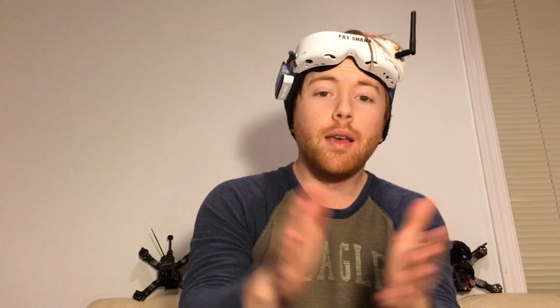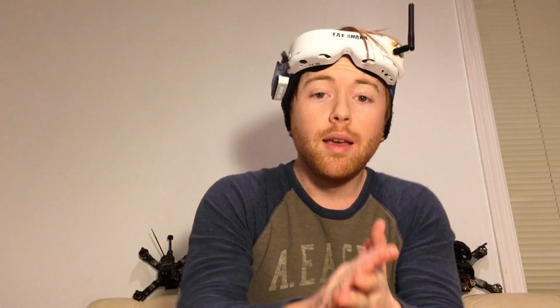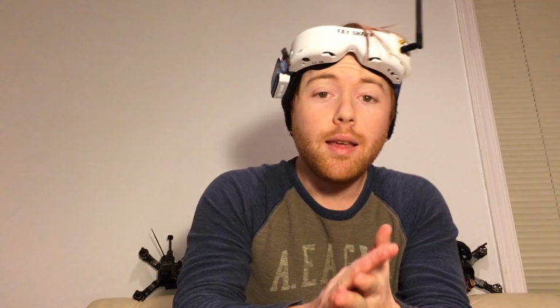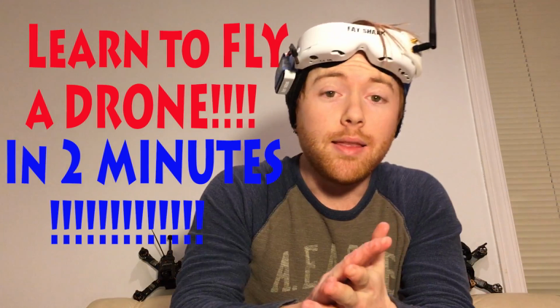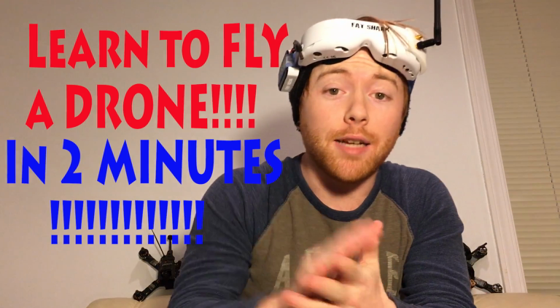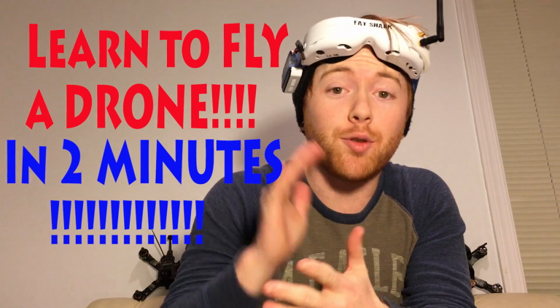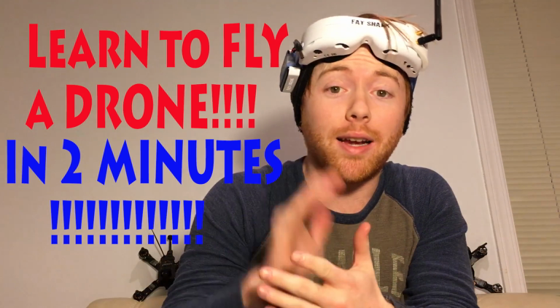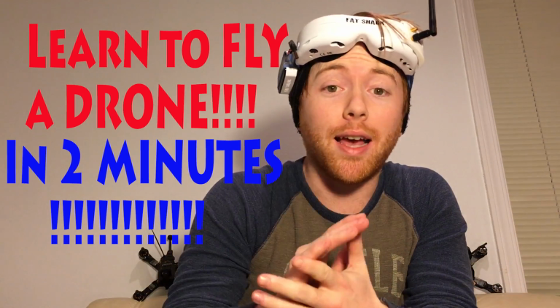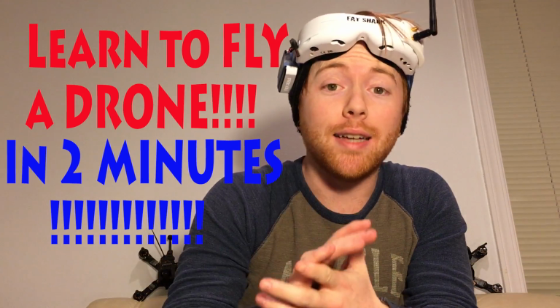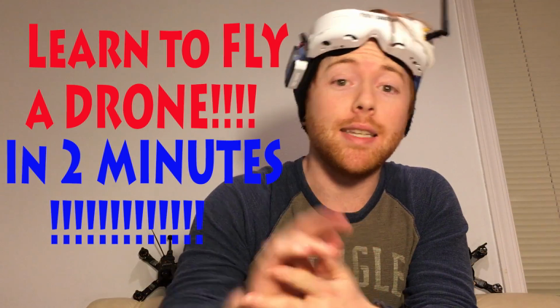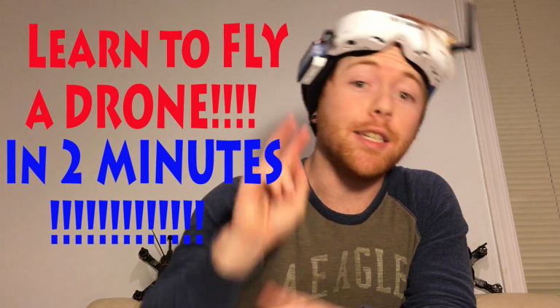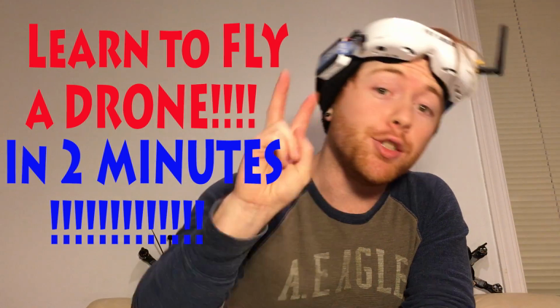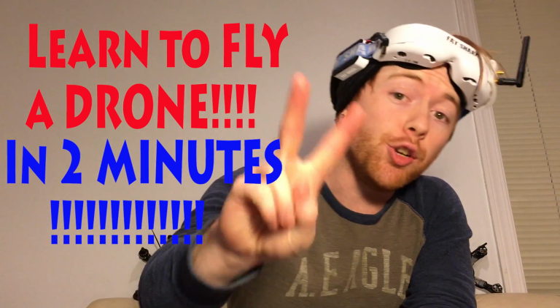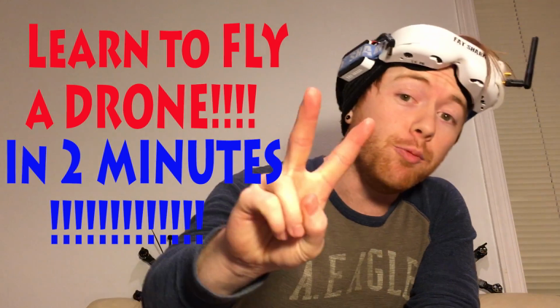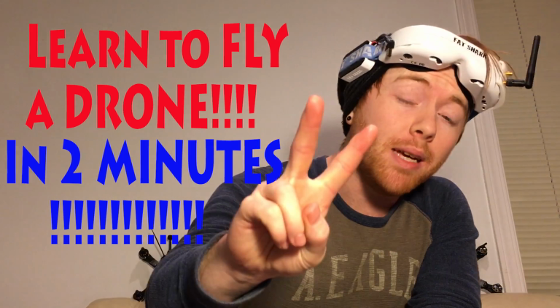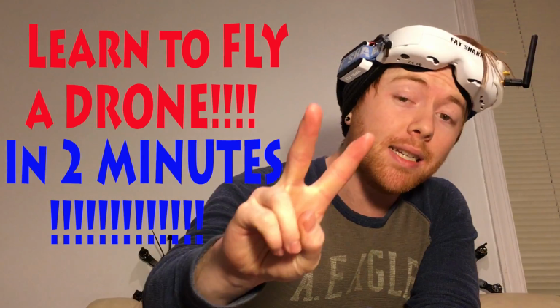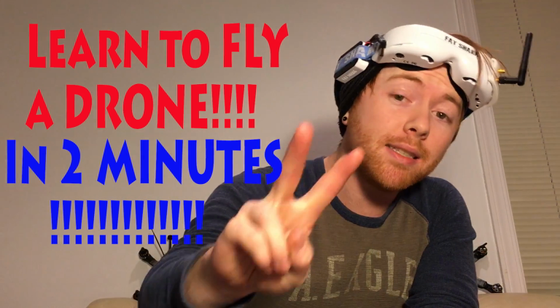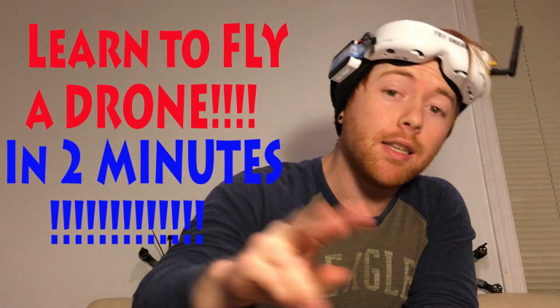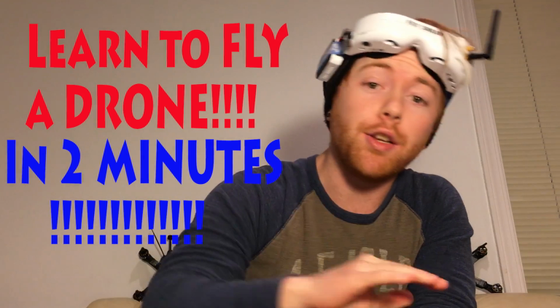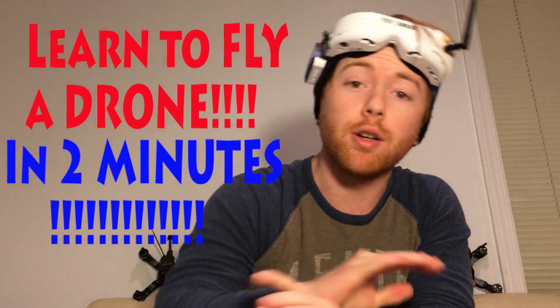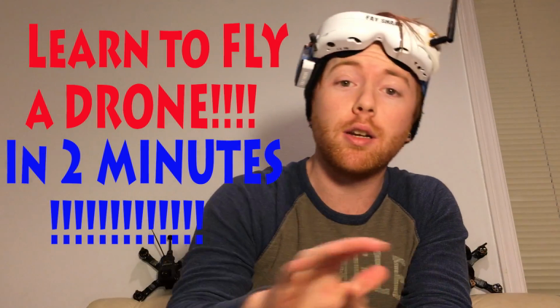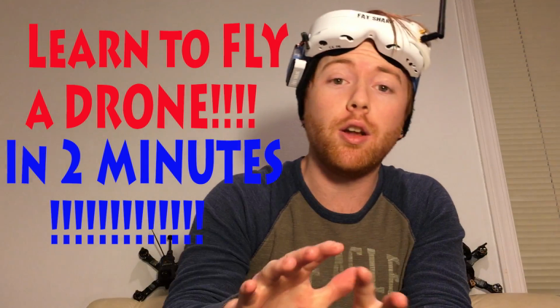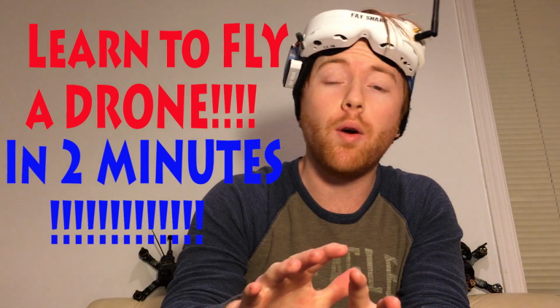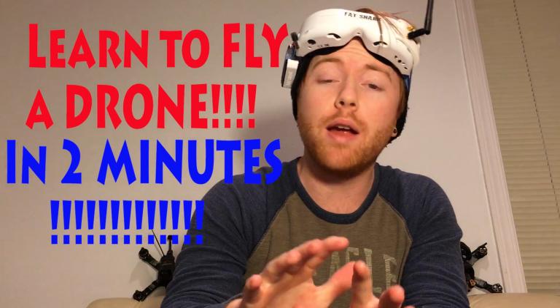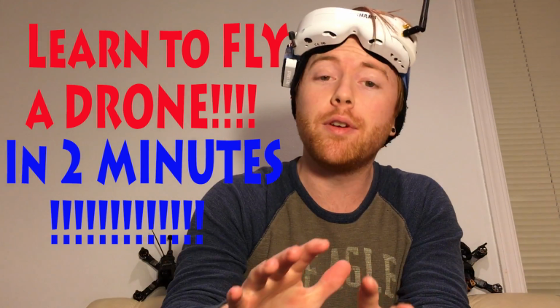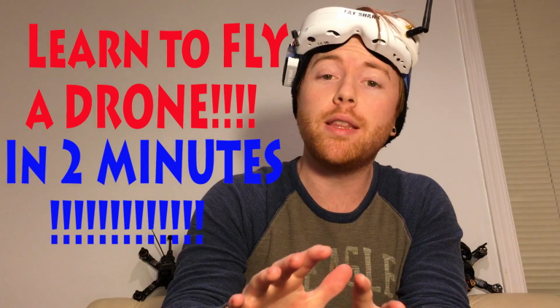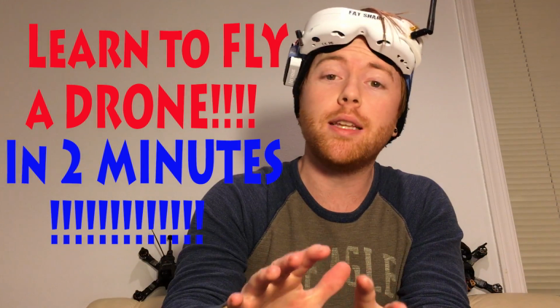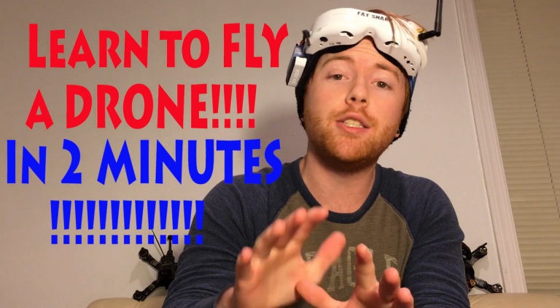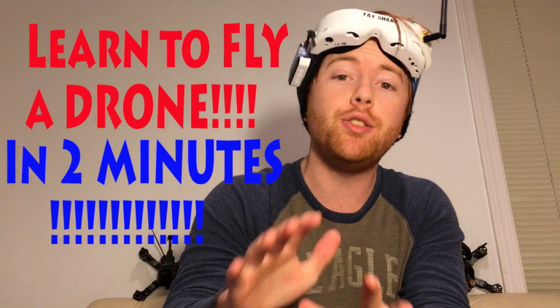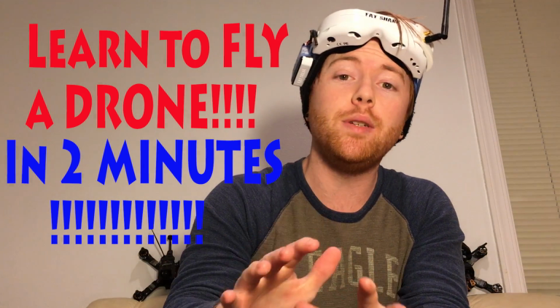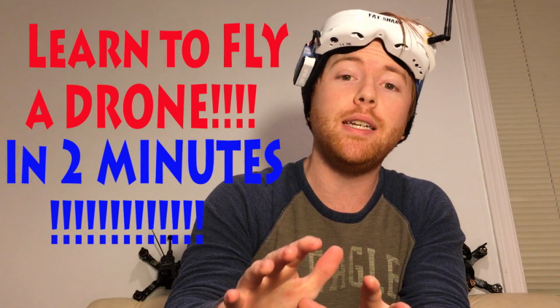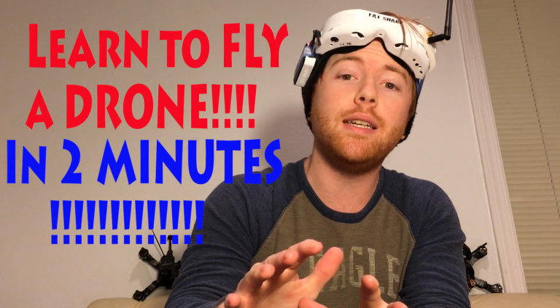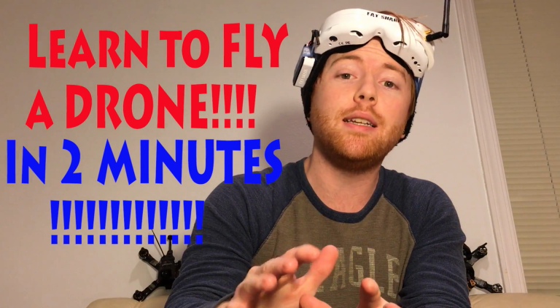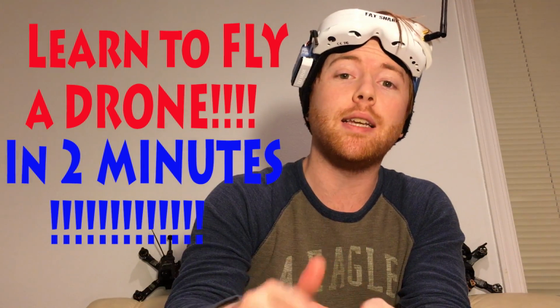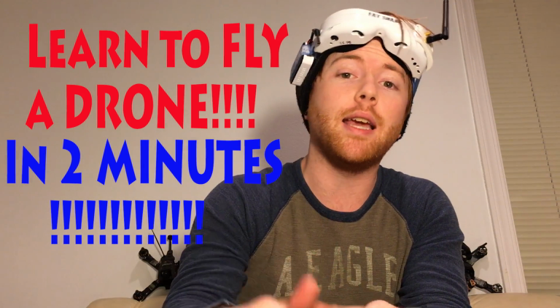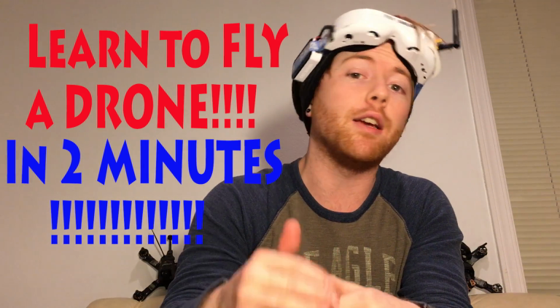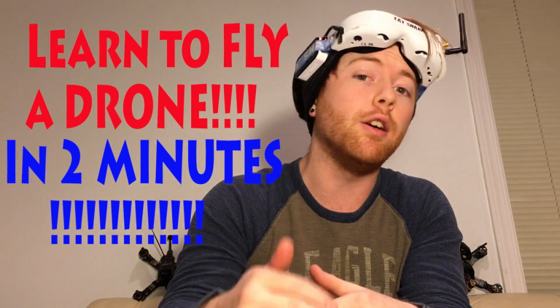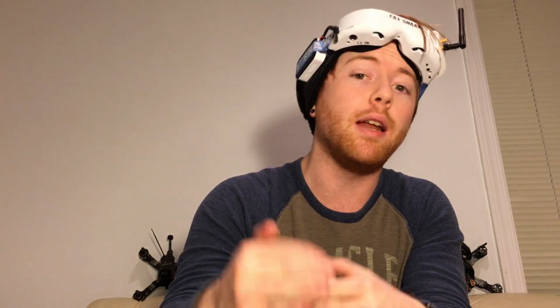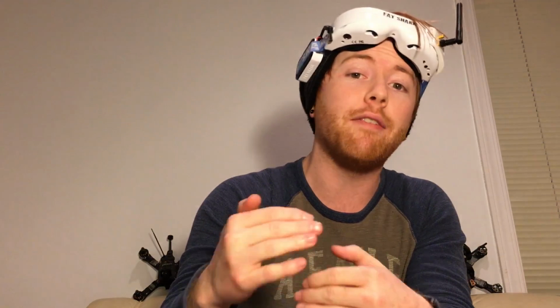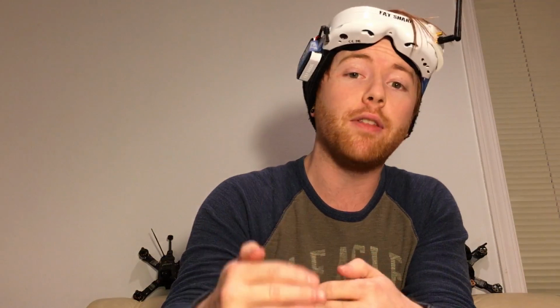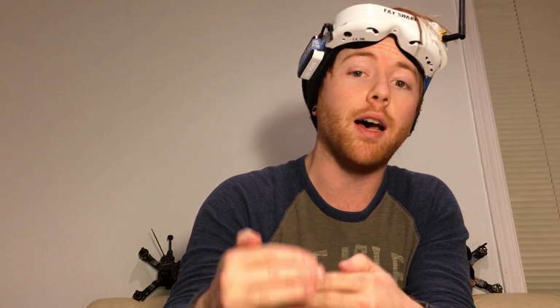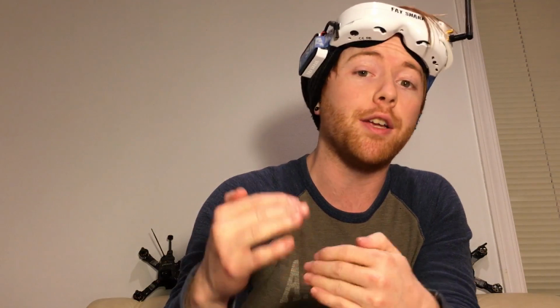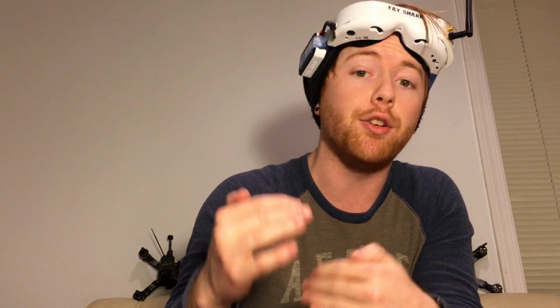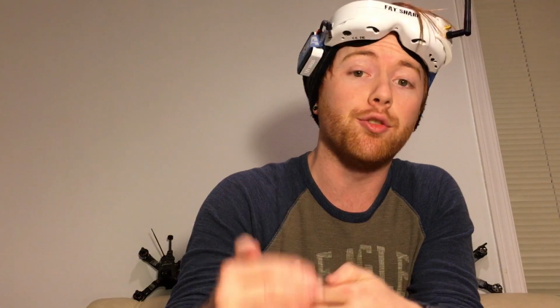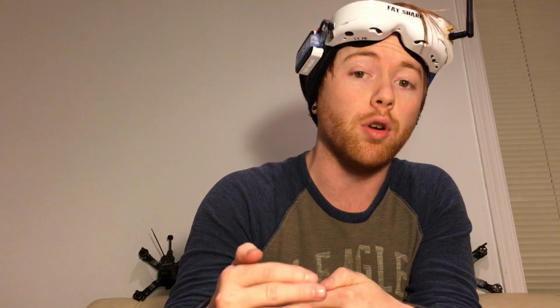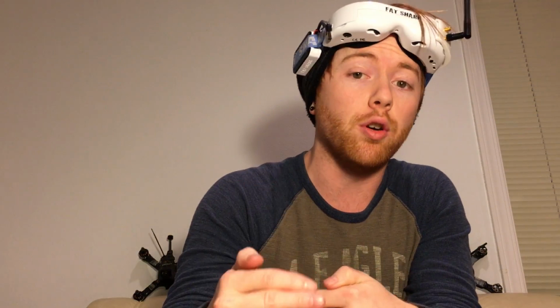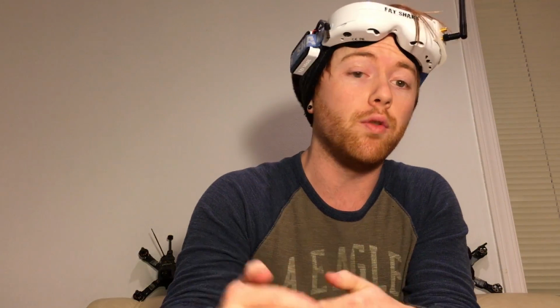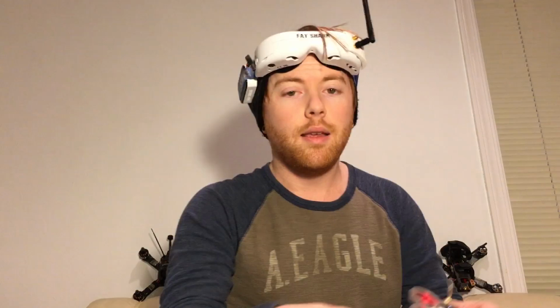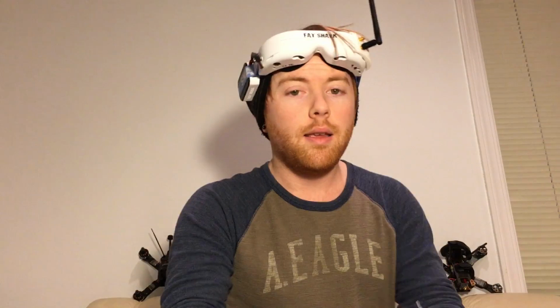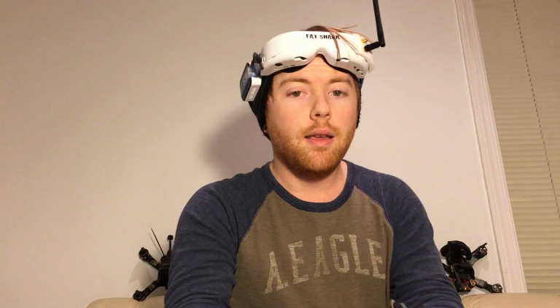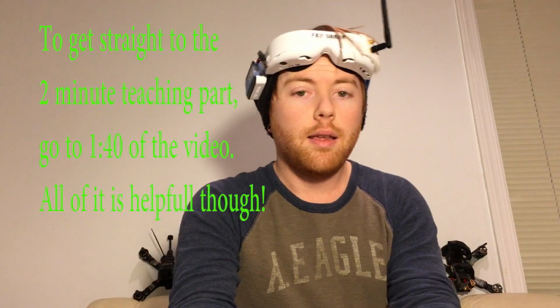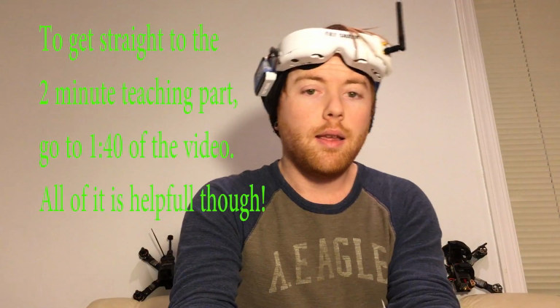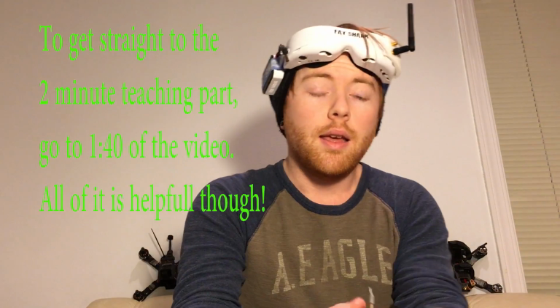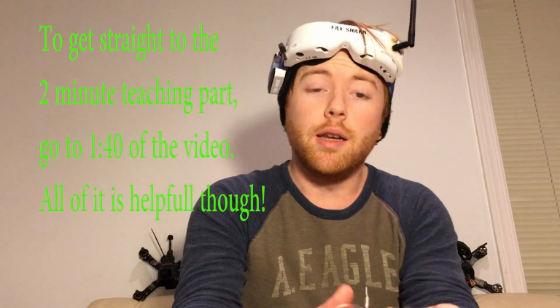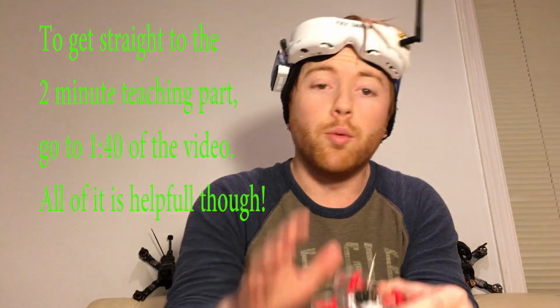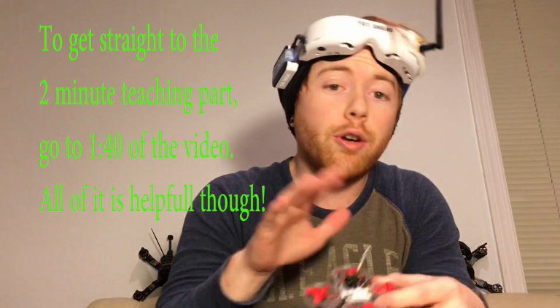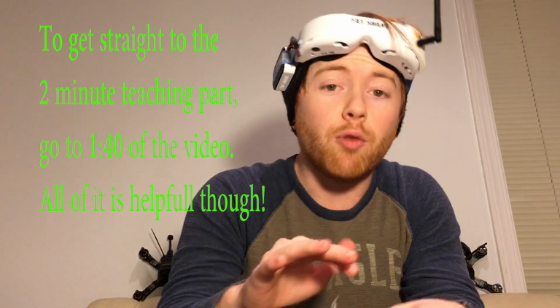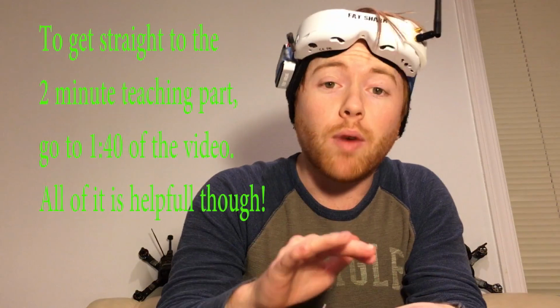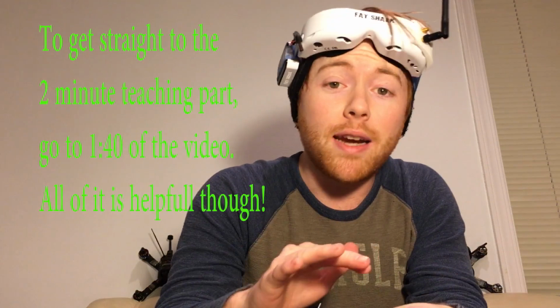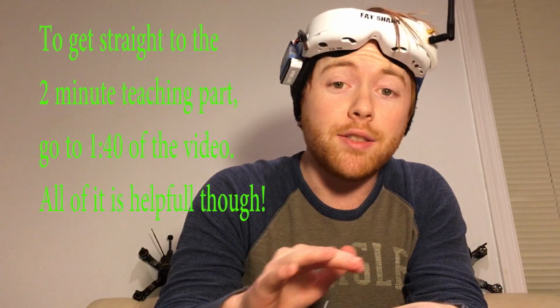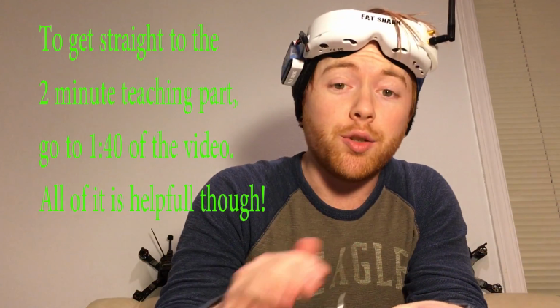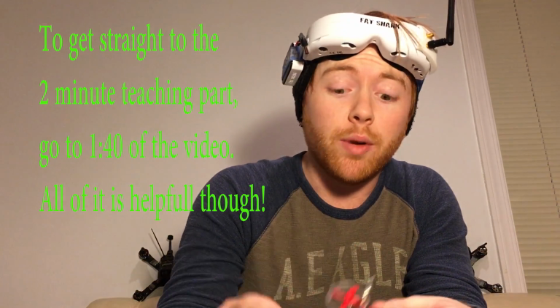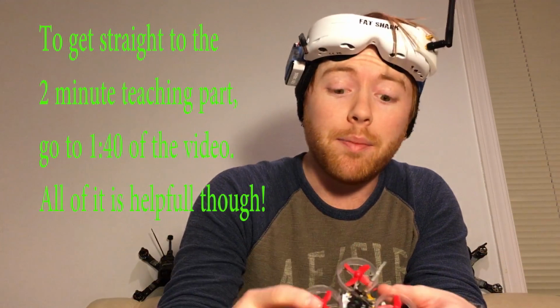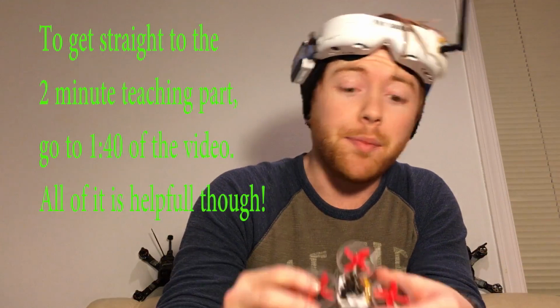That's right guys, in two minutes you're going to know everything that you need to get good at flying your drone. Now we'll get right into it.